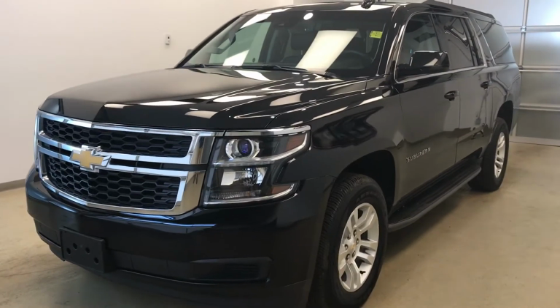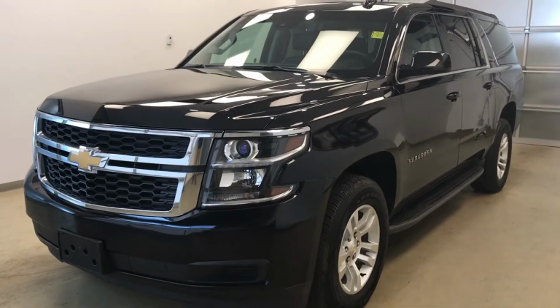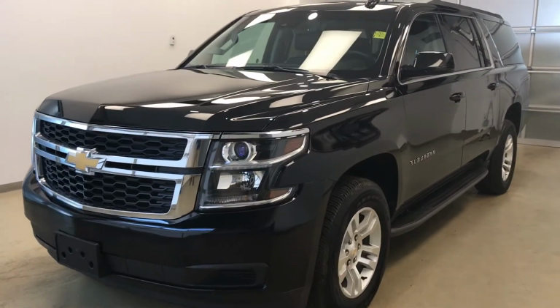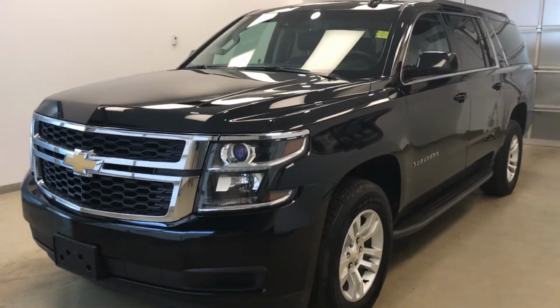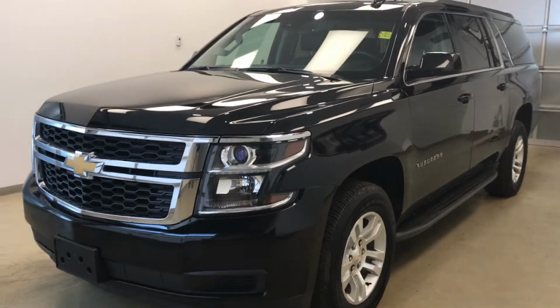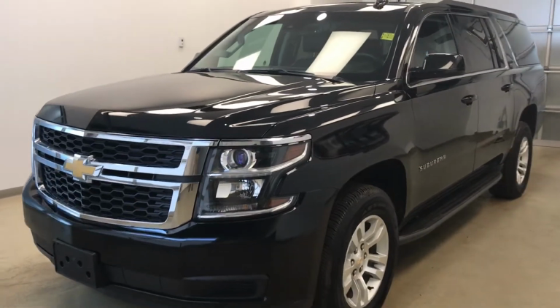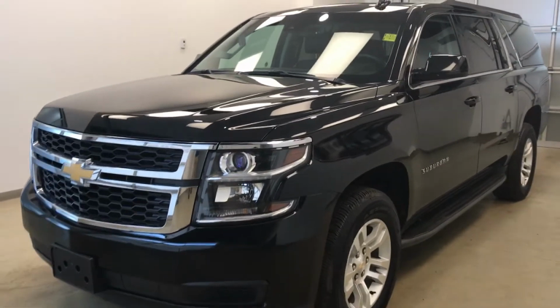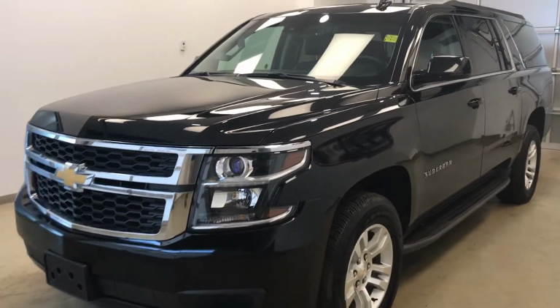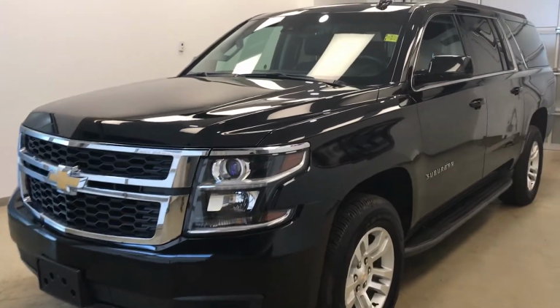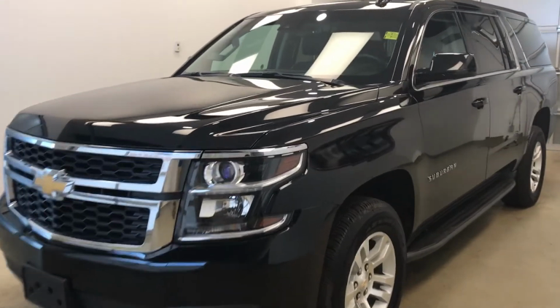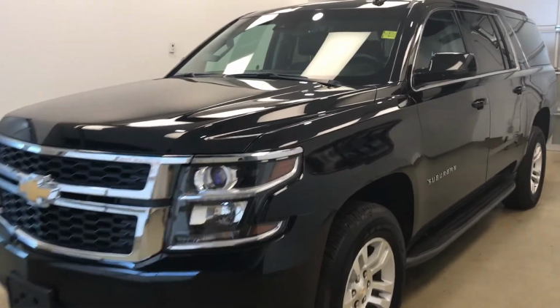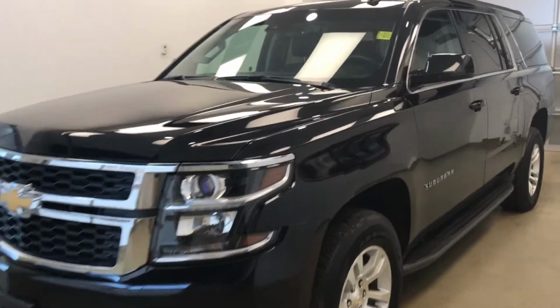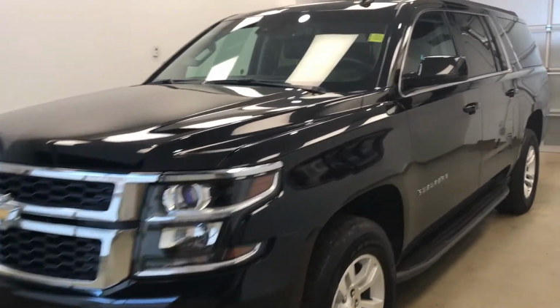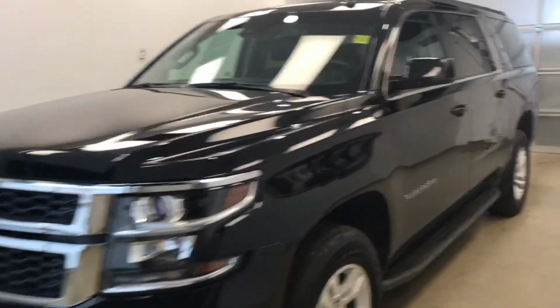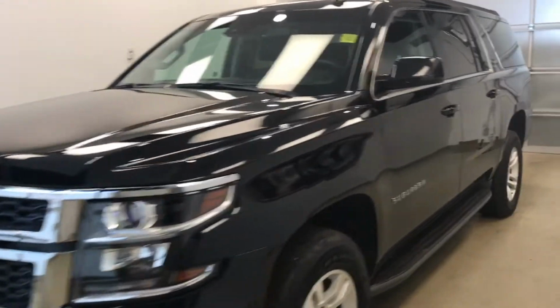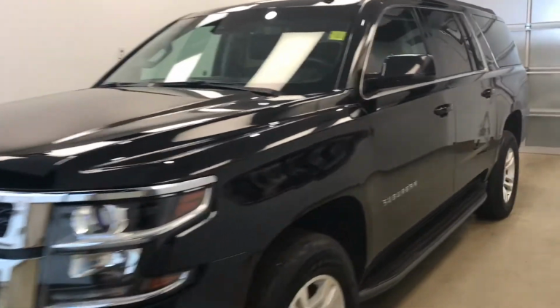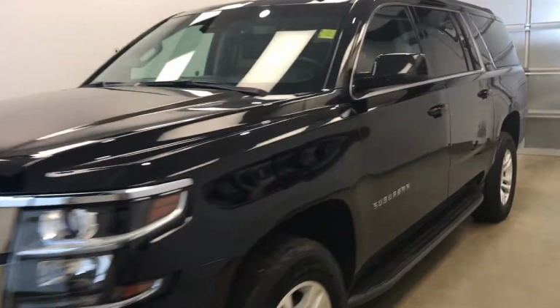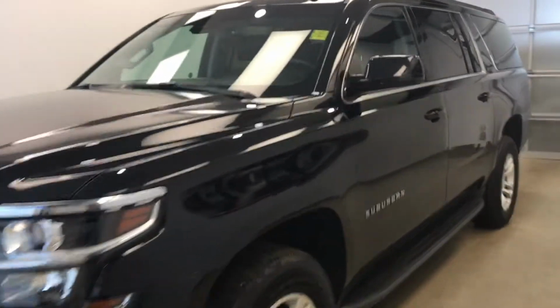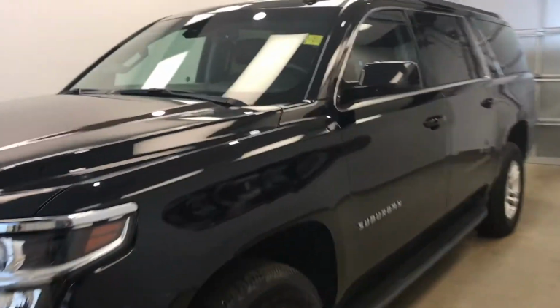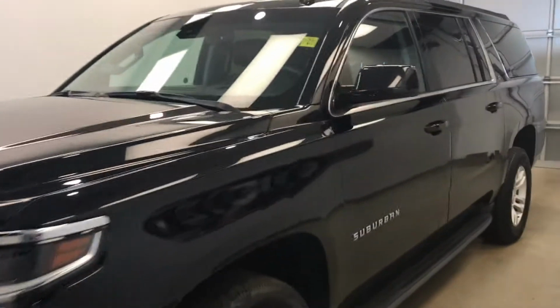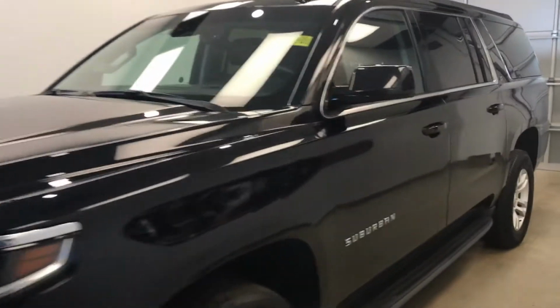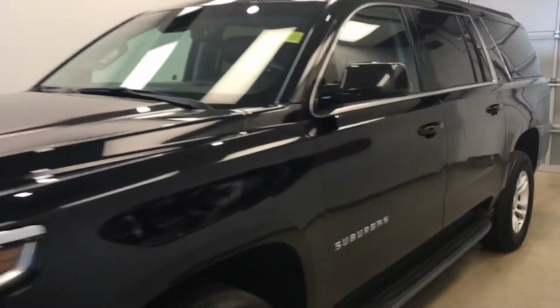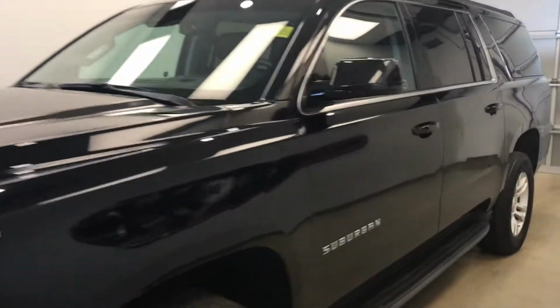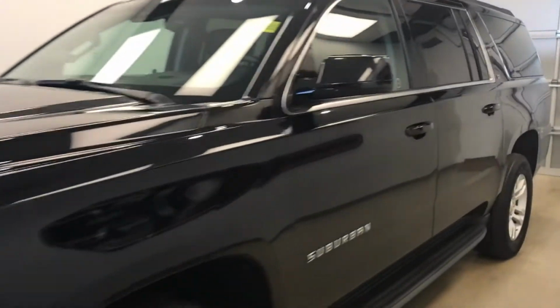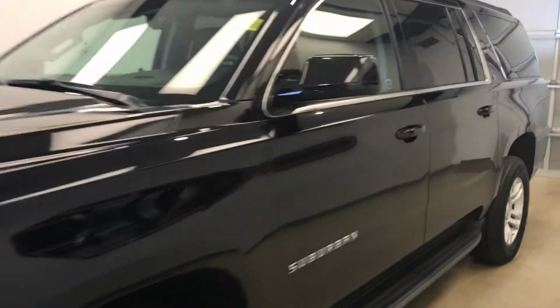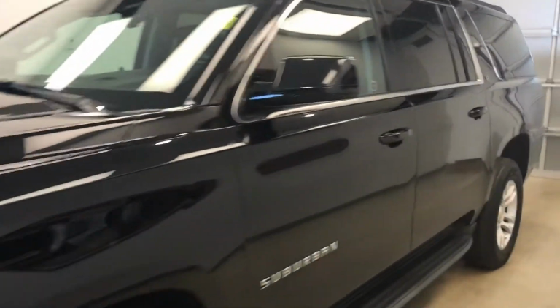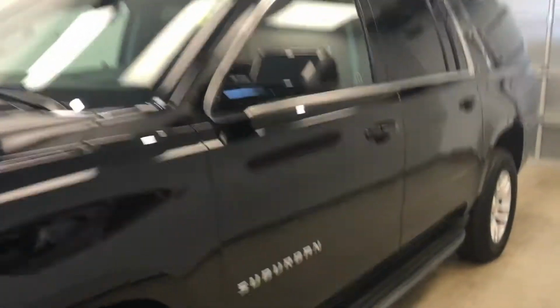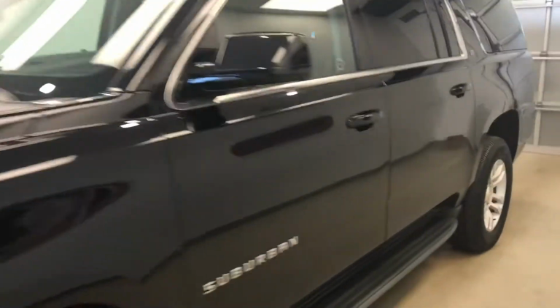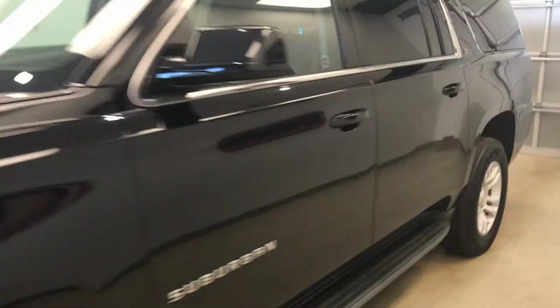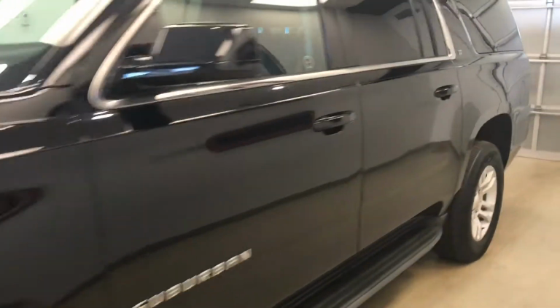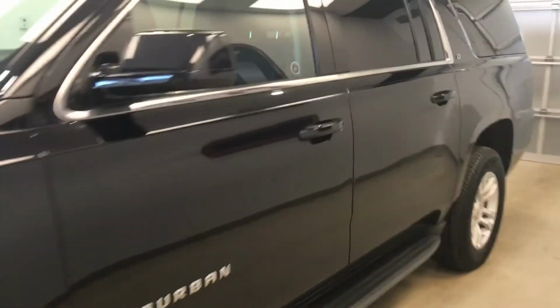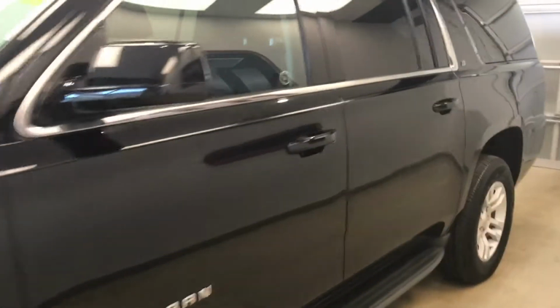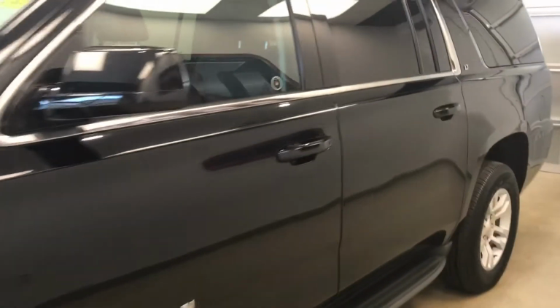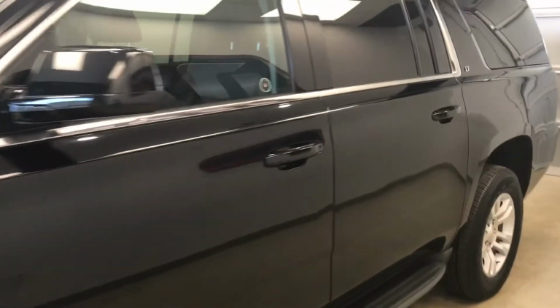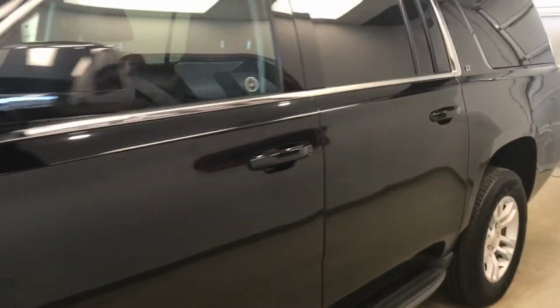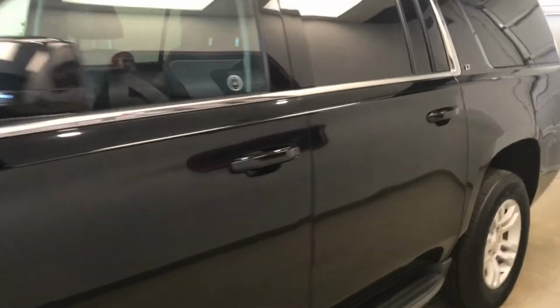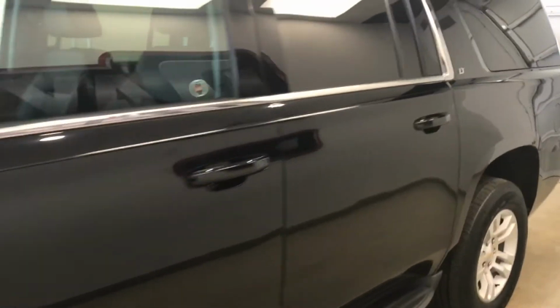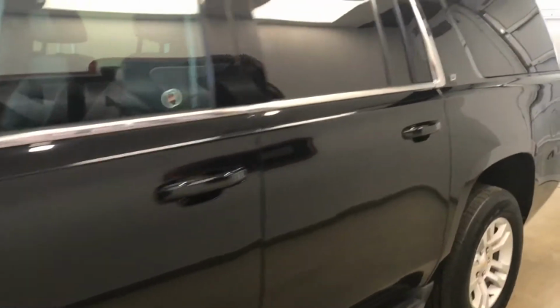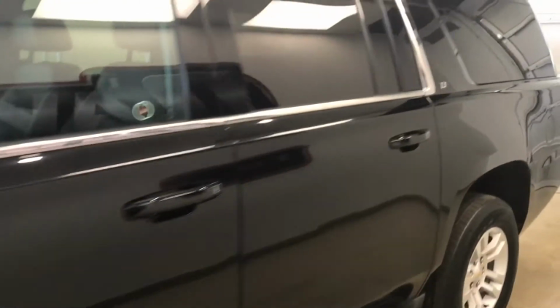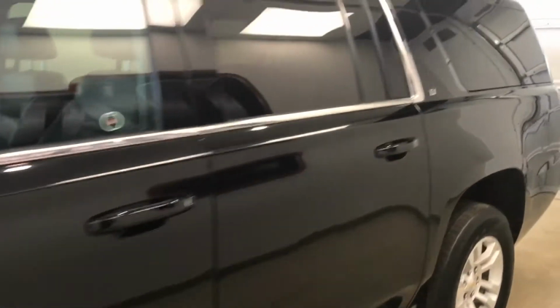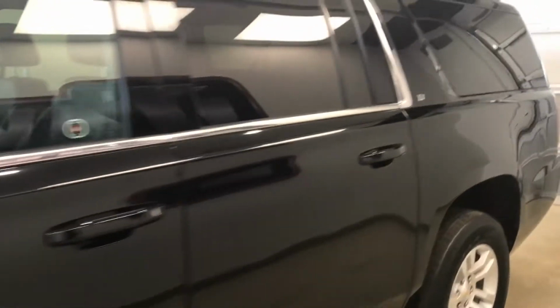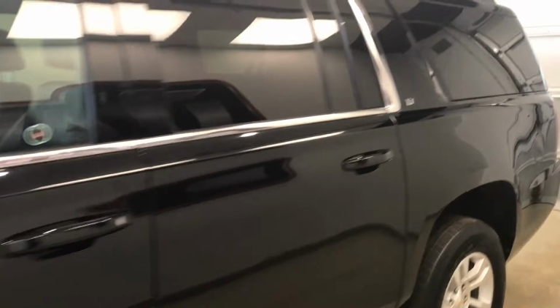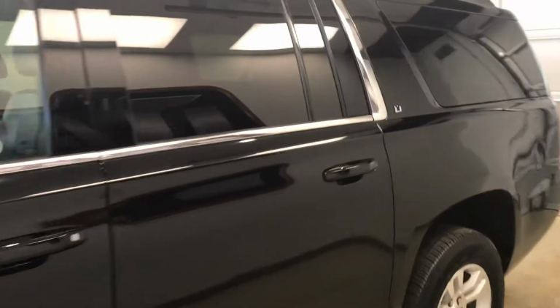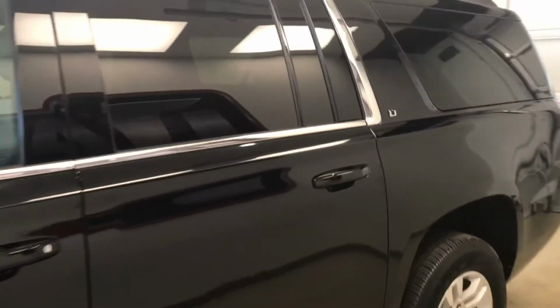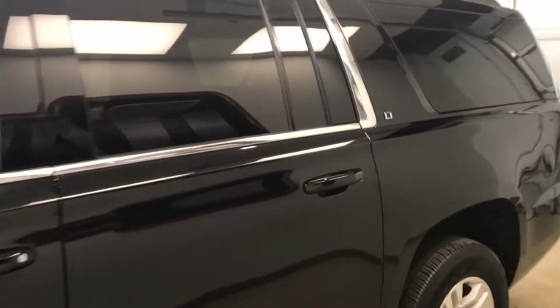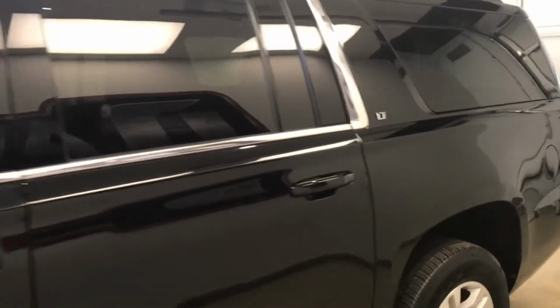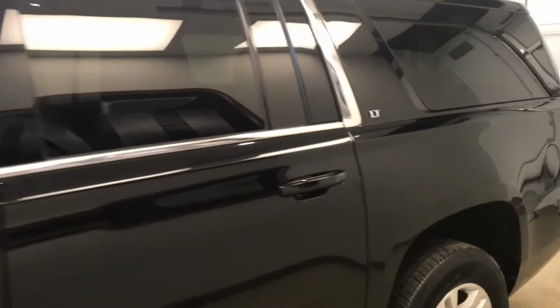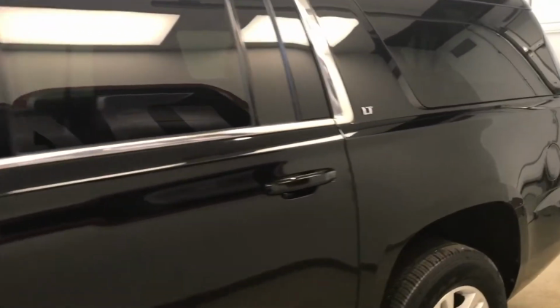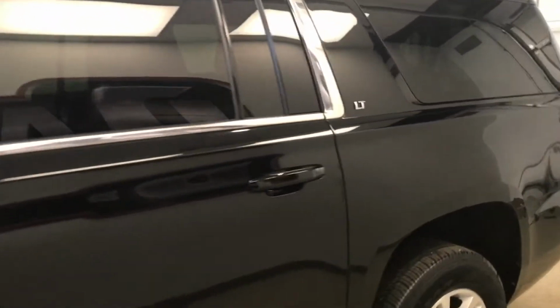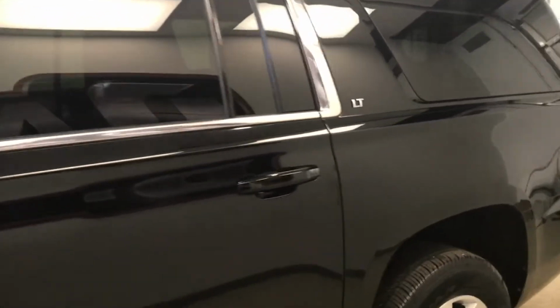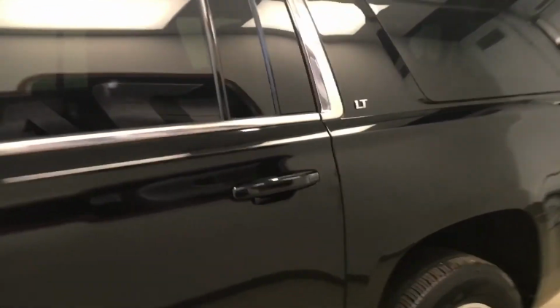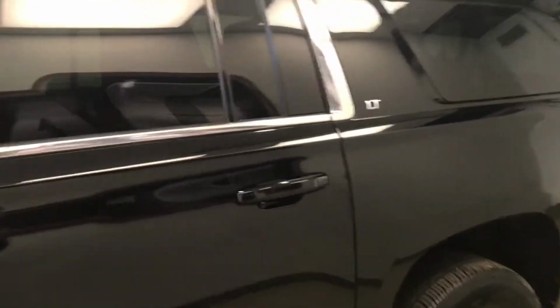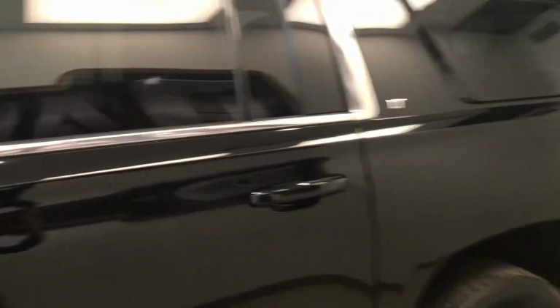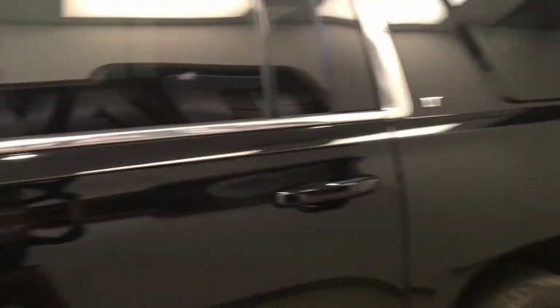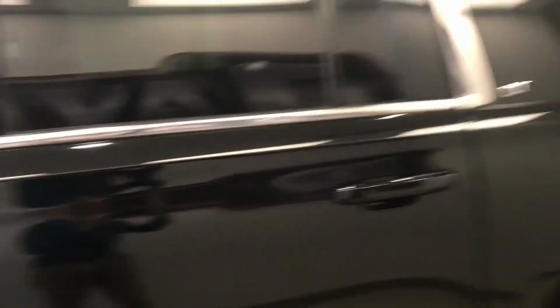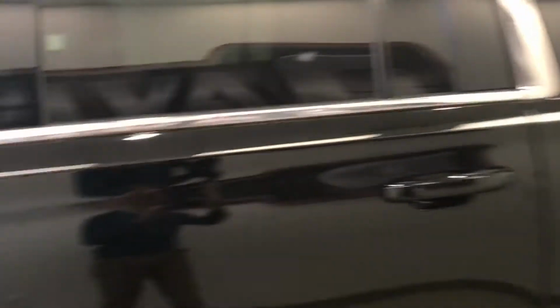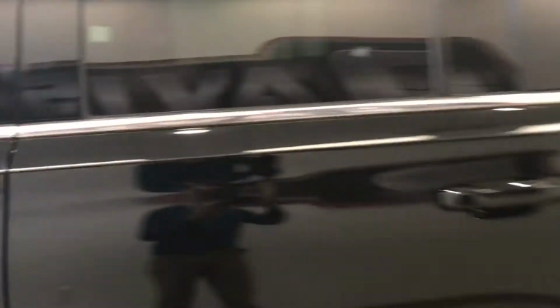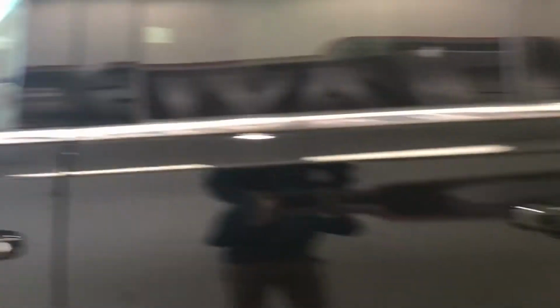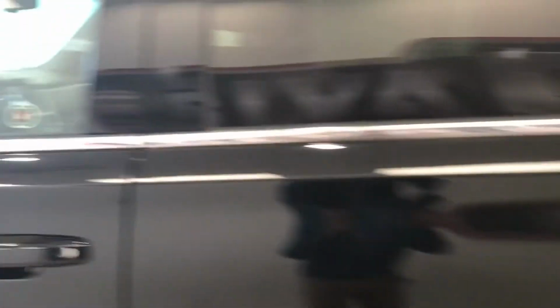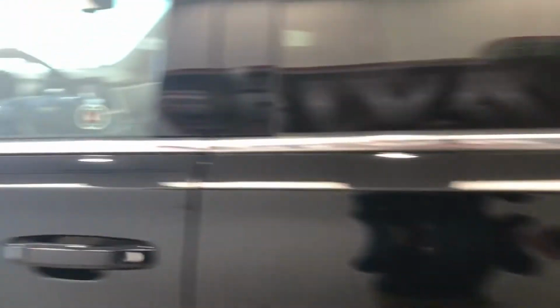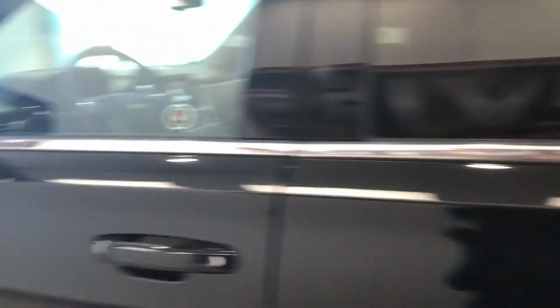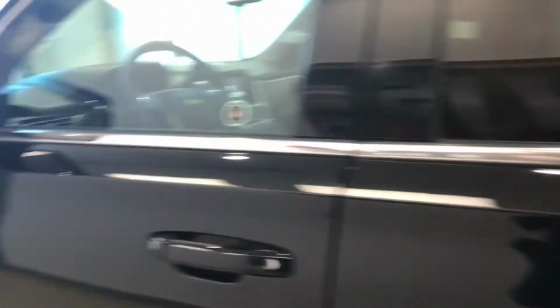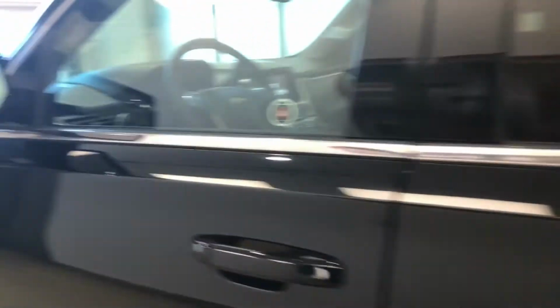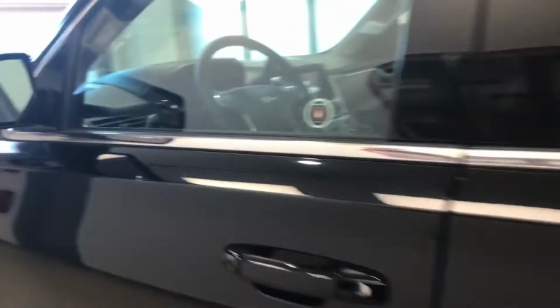Today we're viewing stock number 184246 on a 2016 Chevy Suburban LT and our exterior color is black.